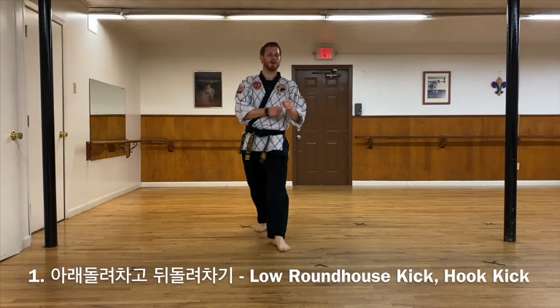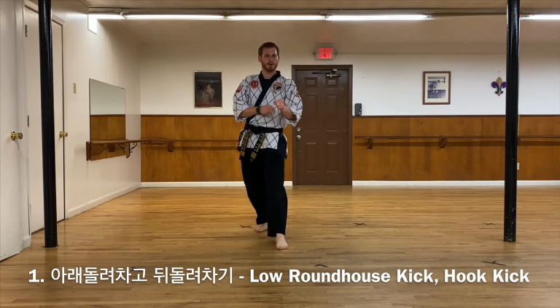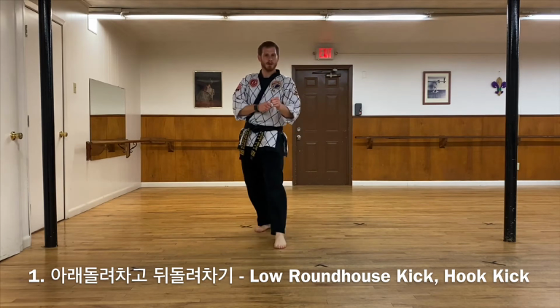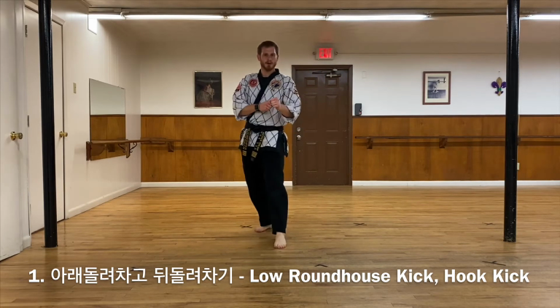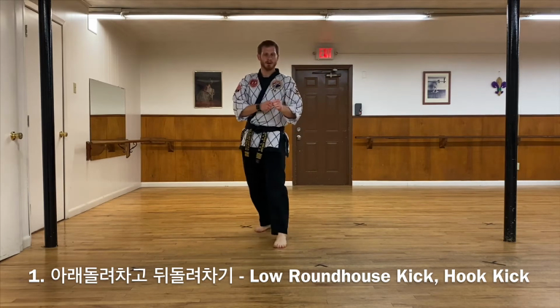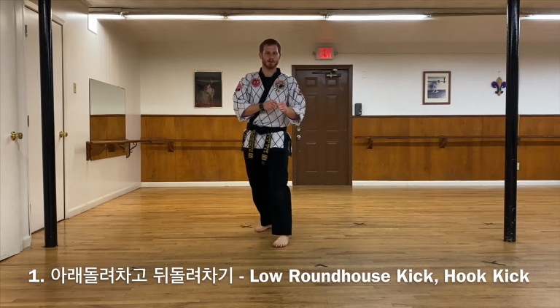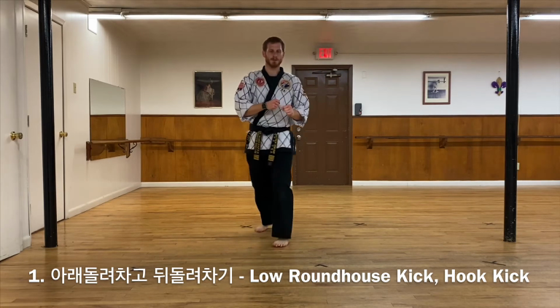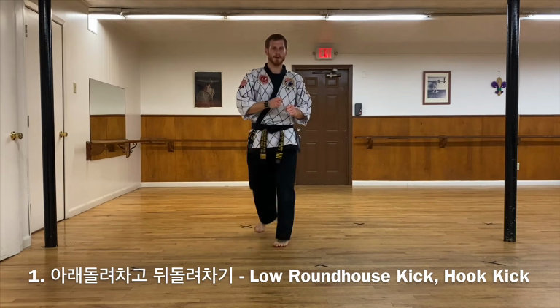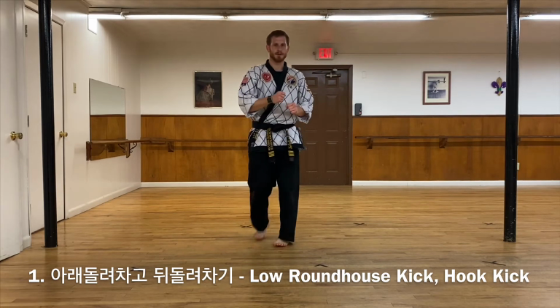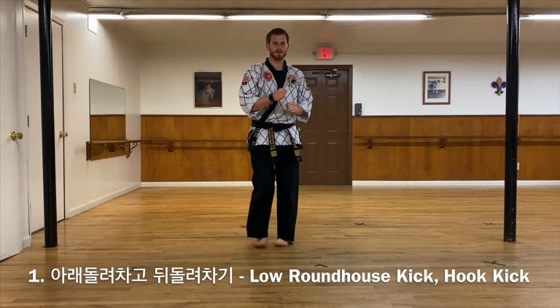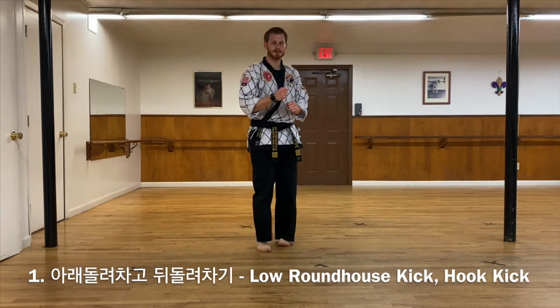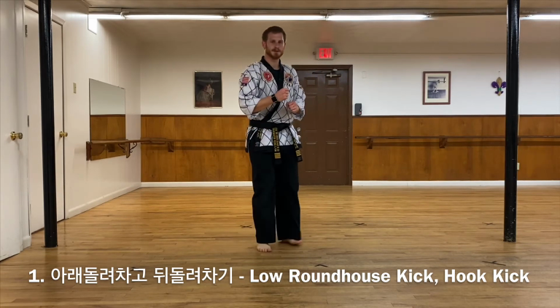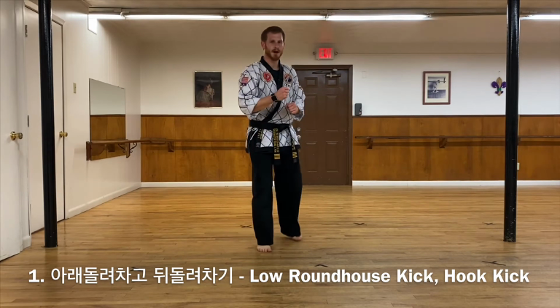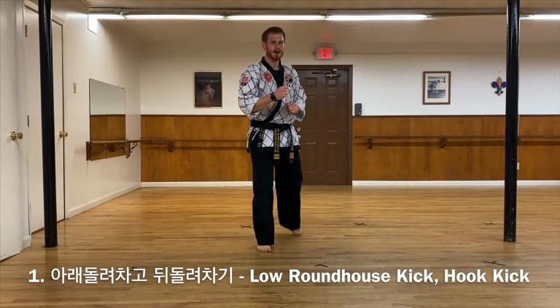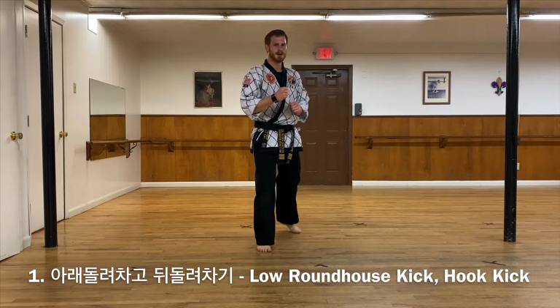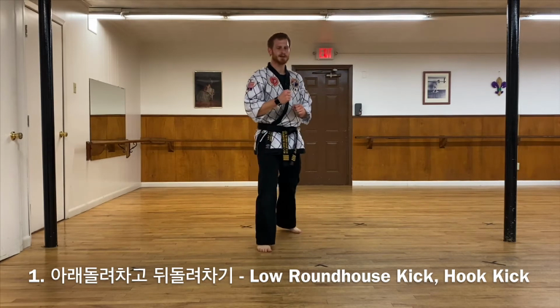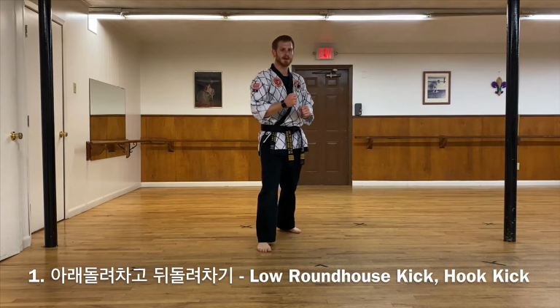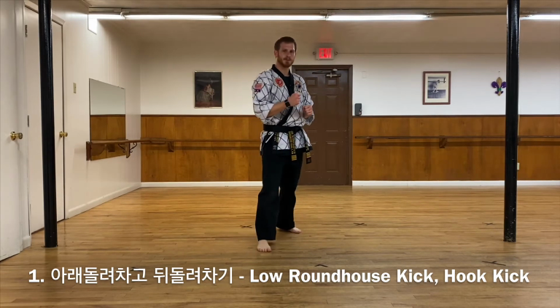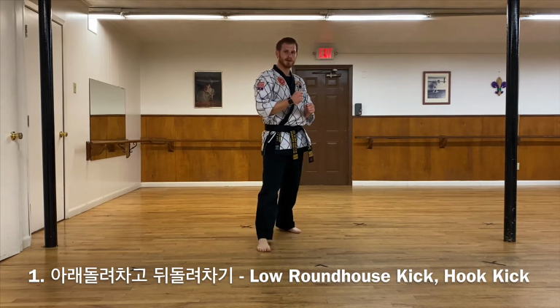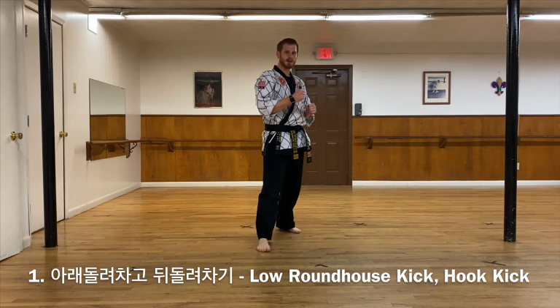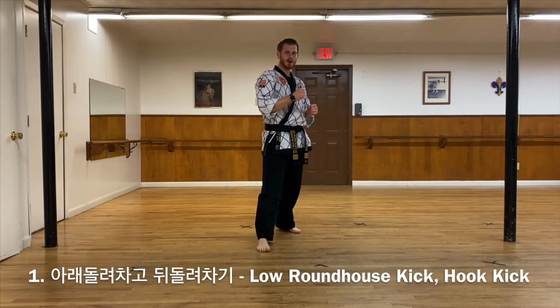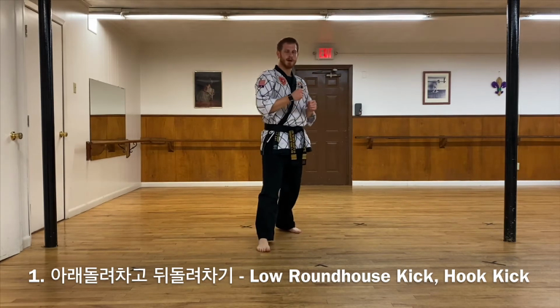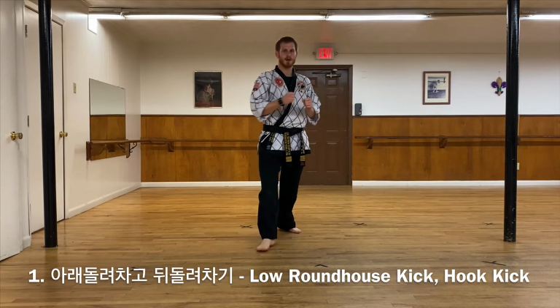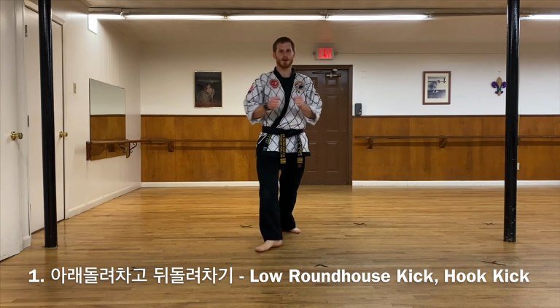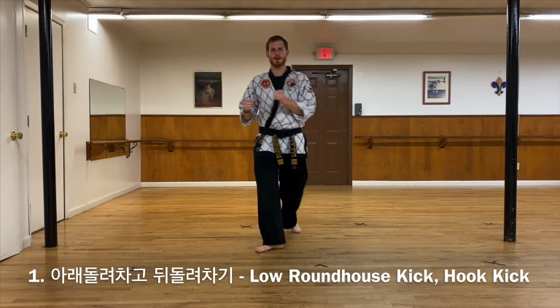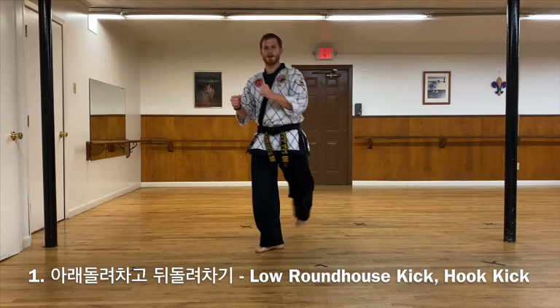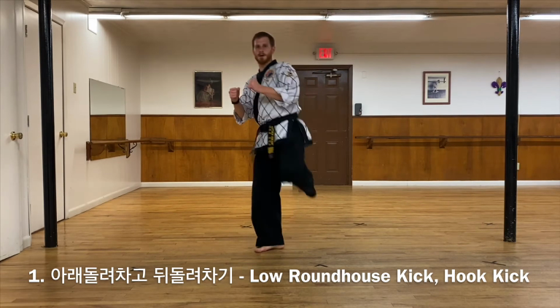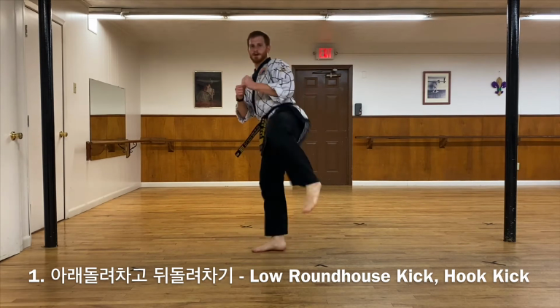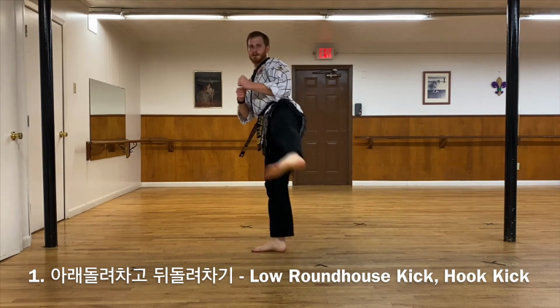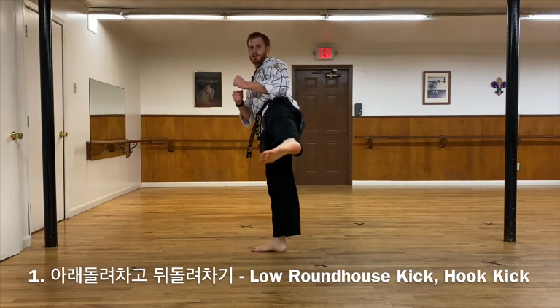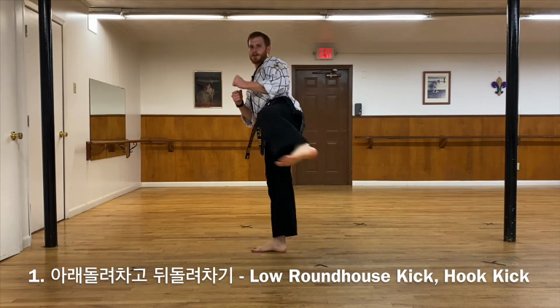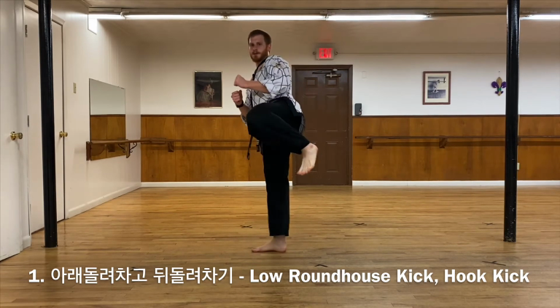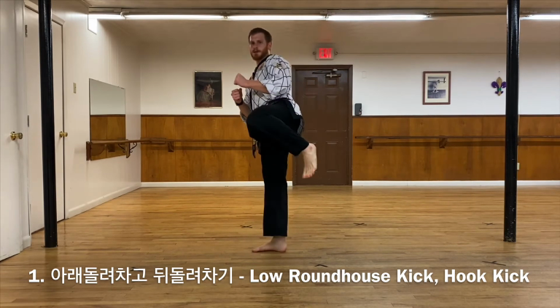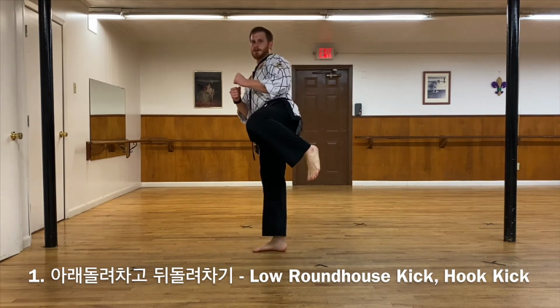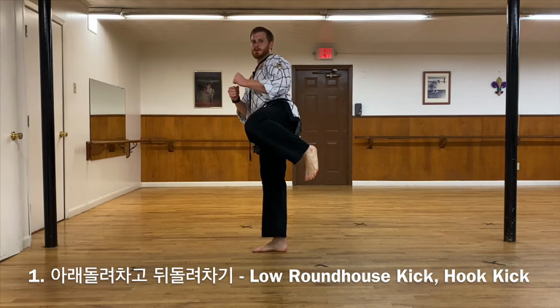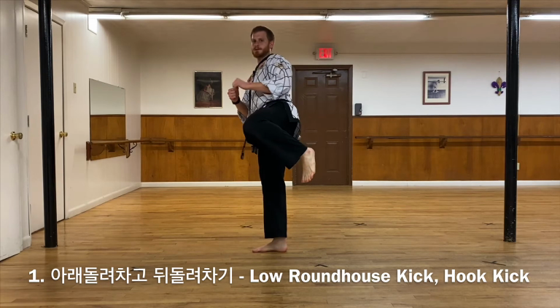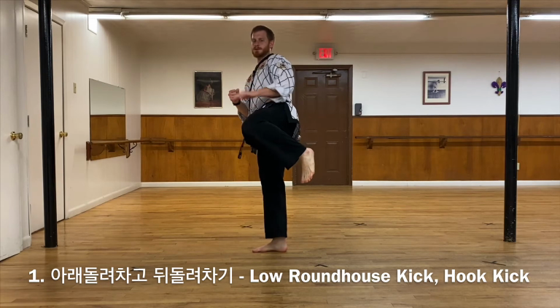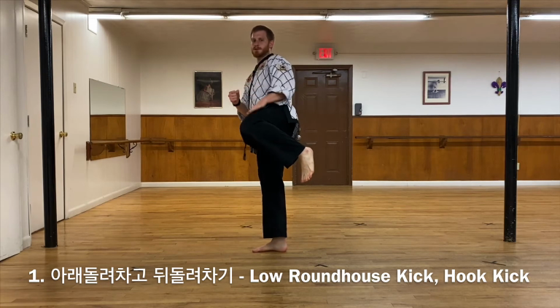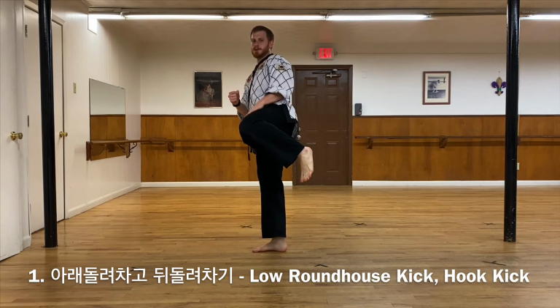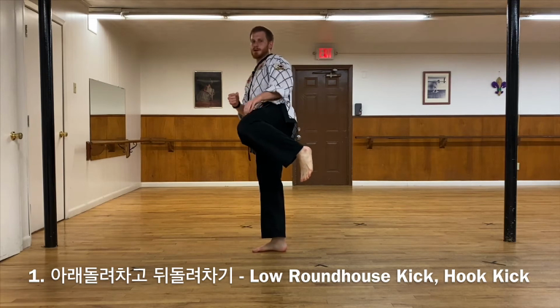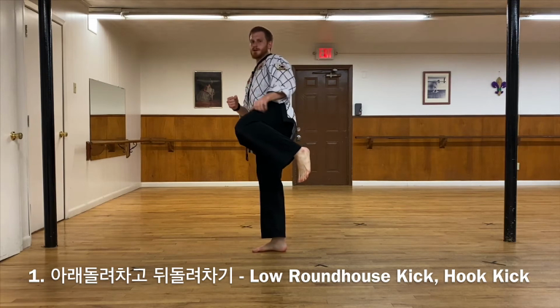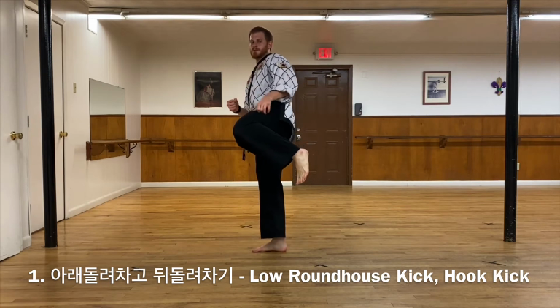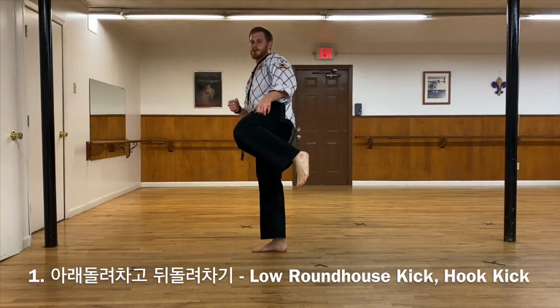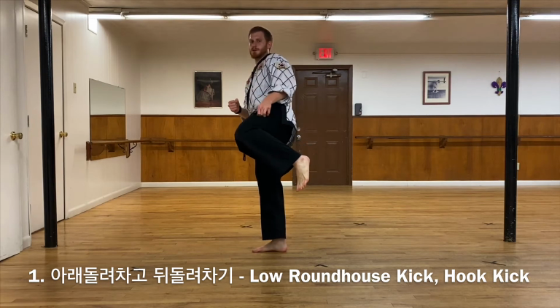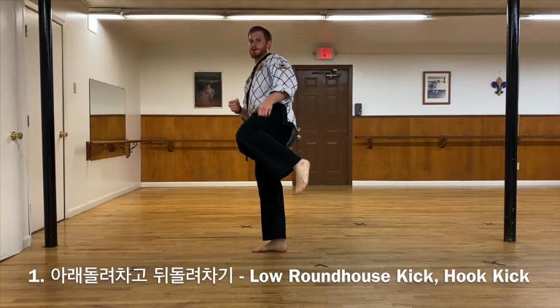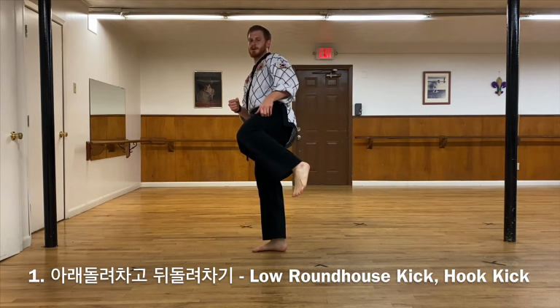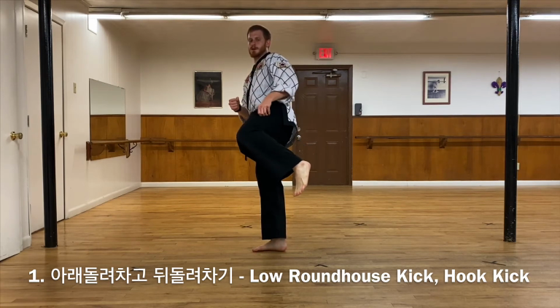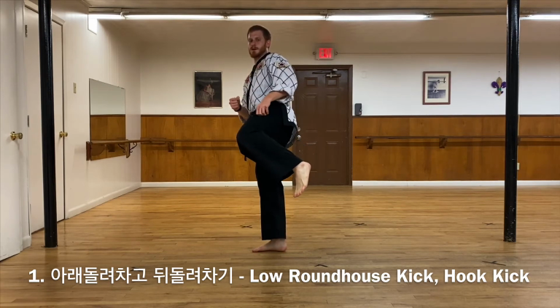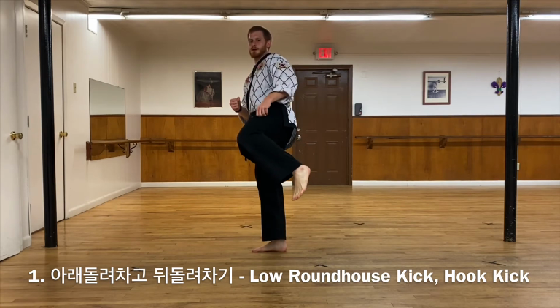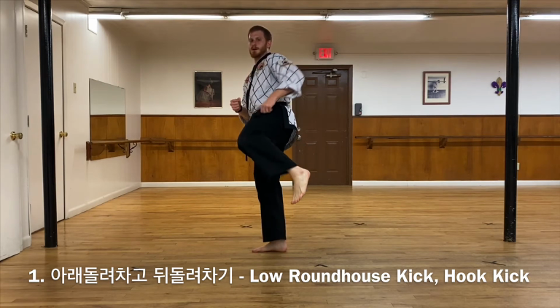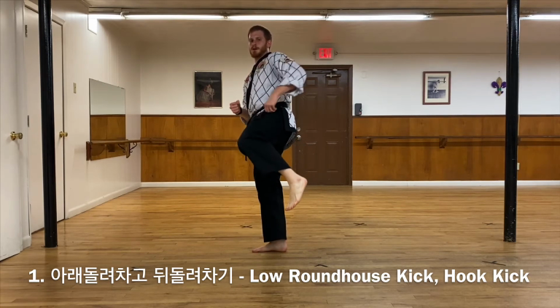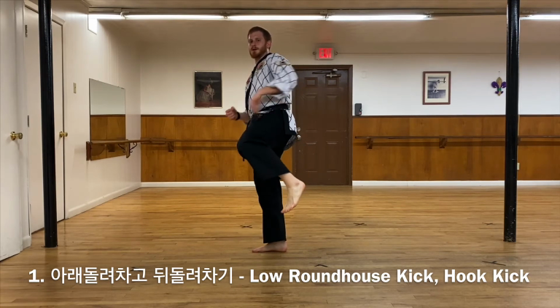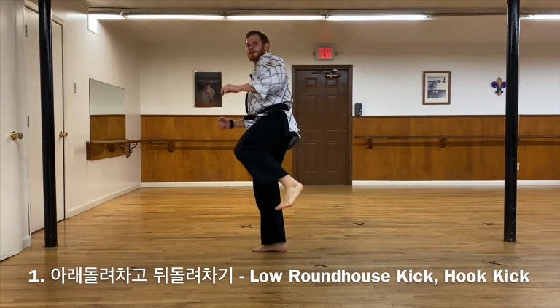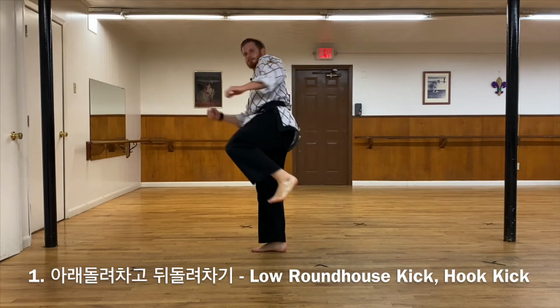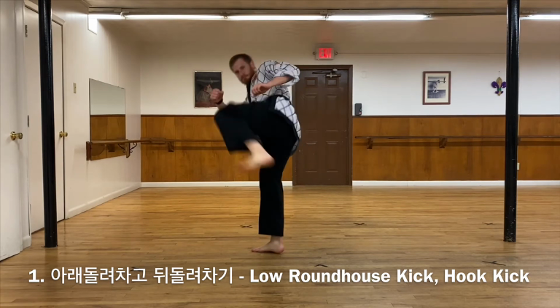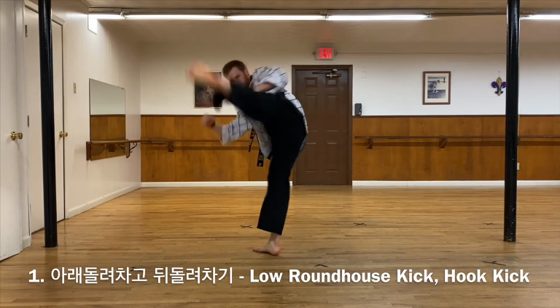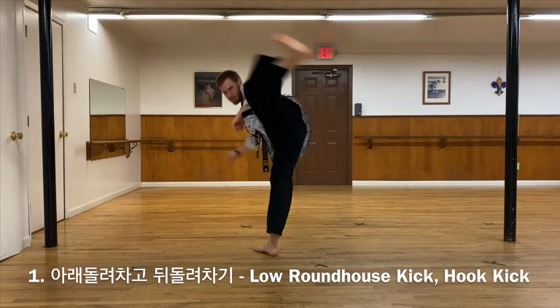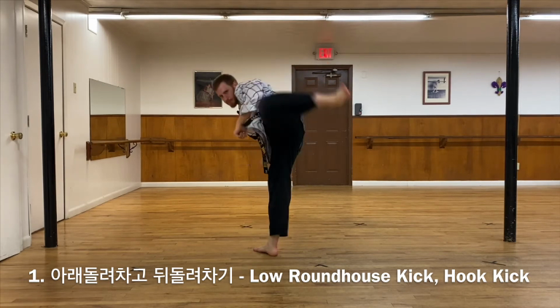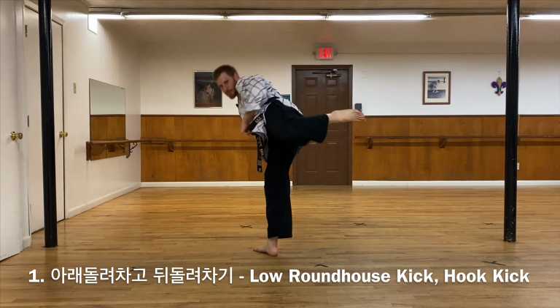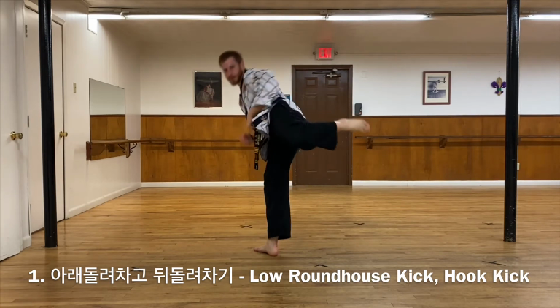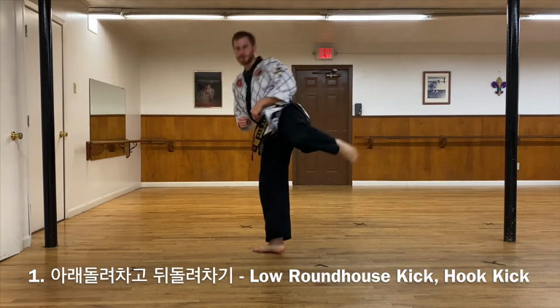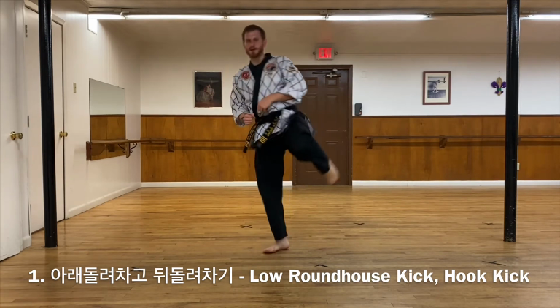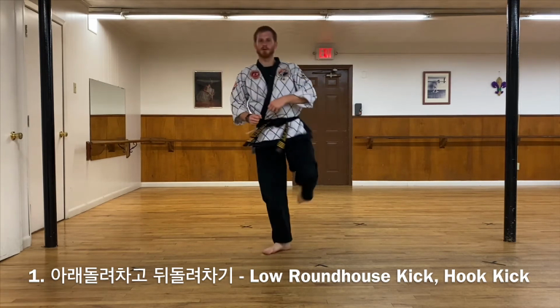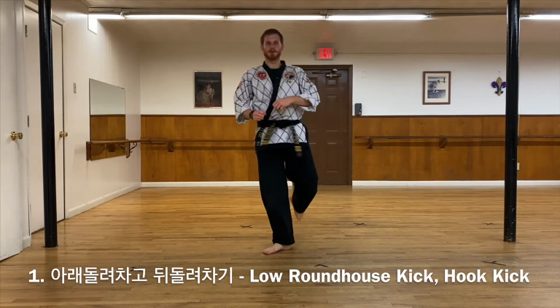Now from the opposite side, same thing — low roundhouse, knee up, and then I'm hooking.